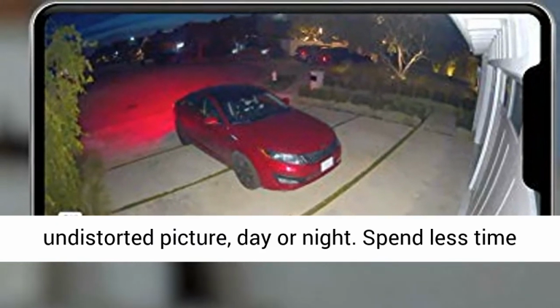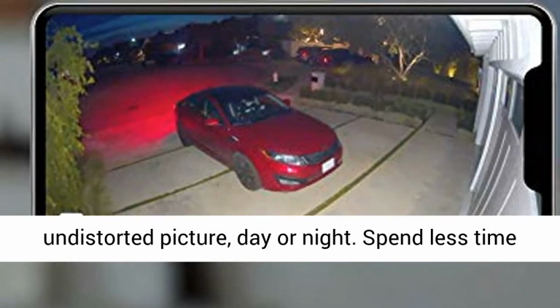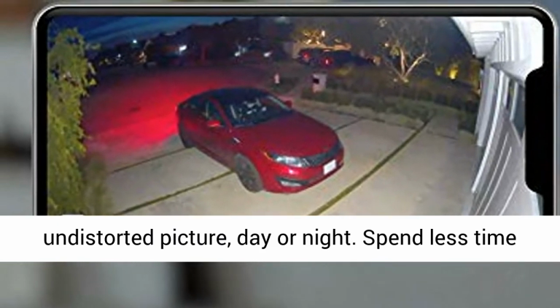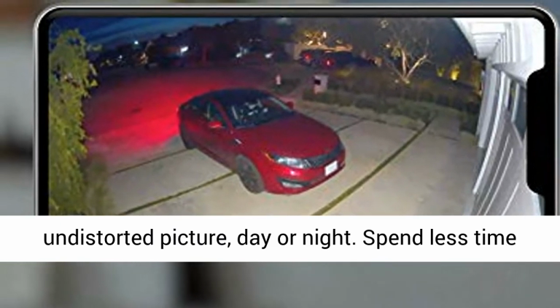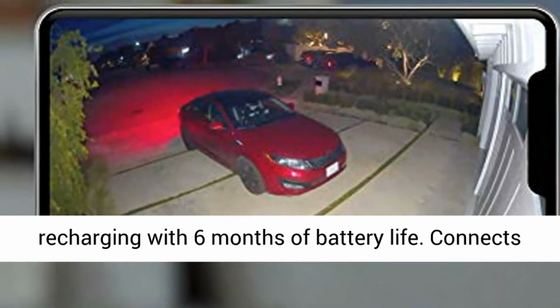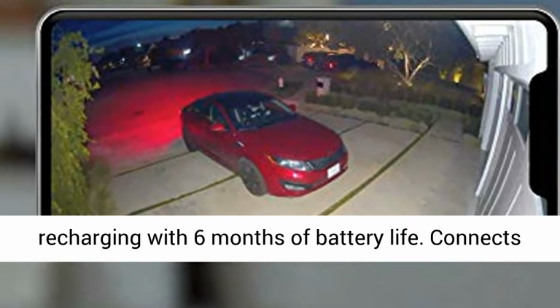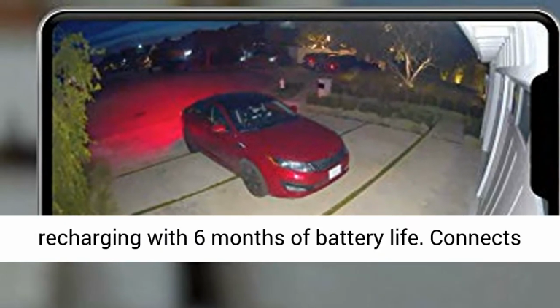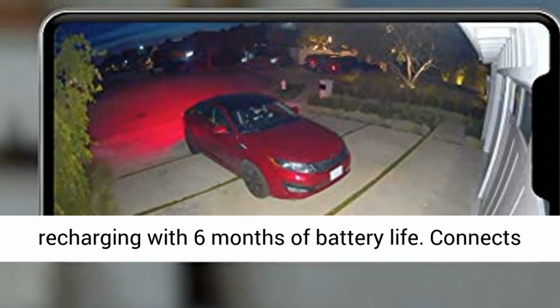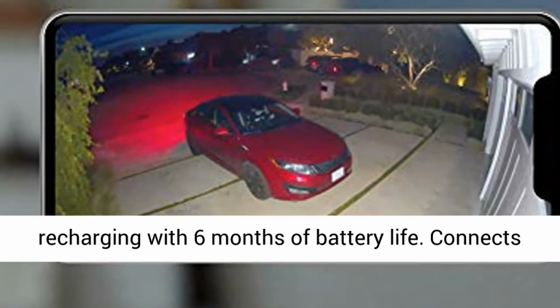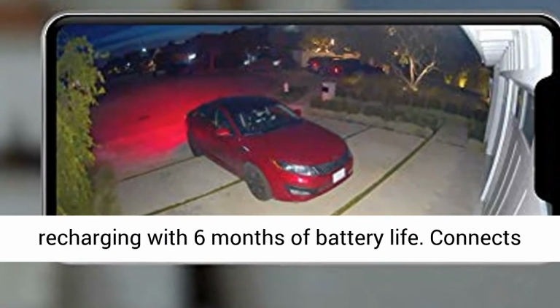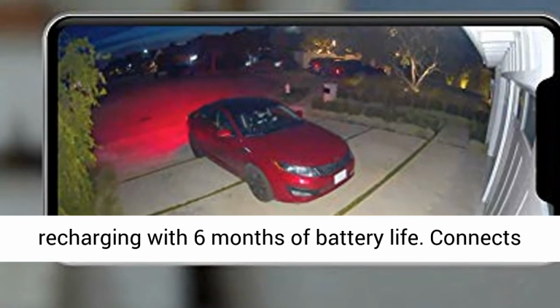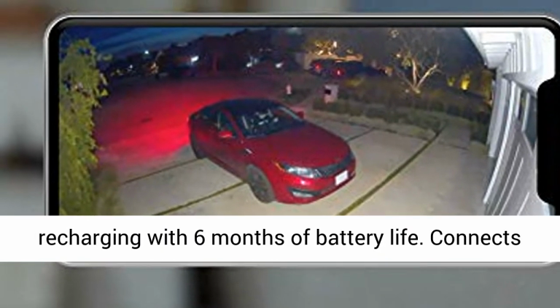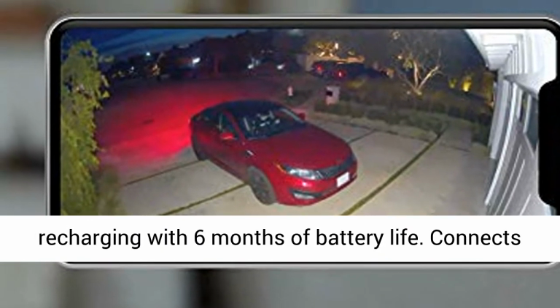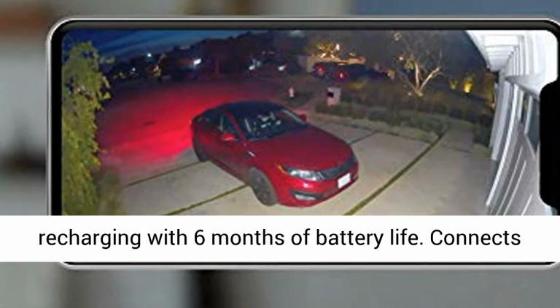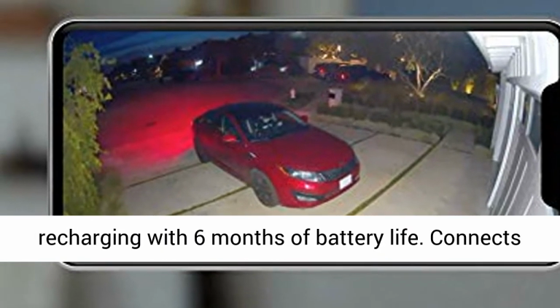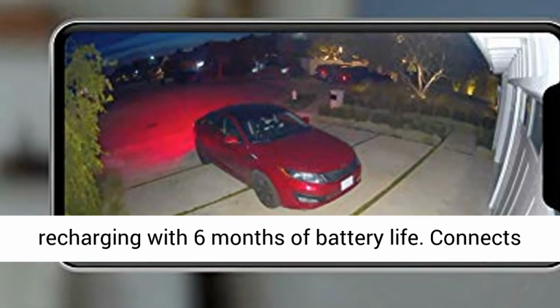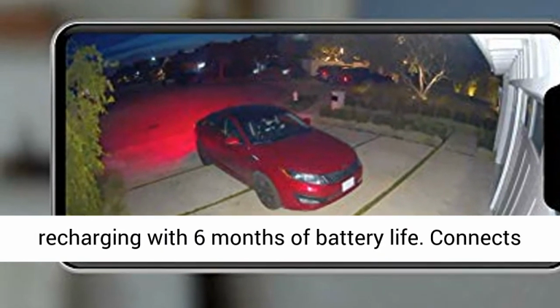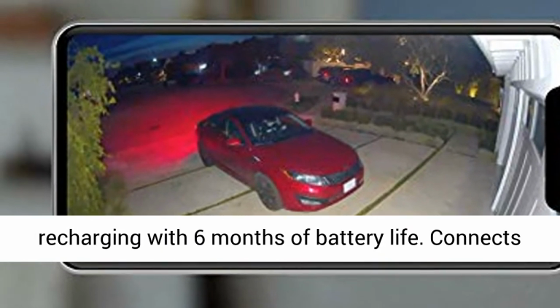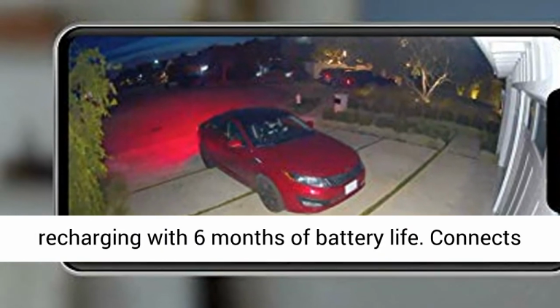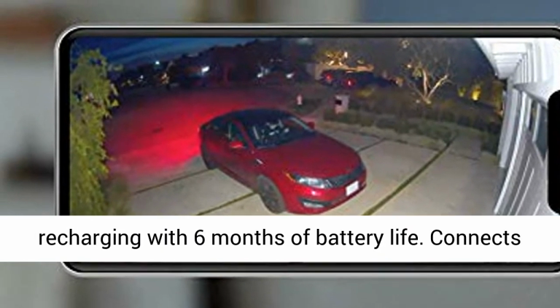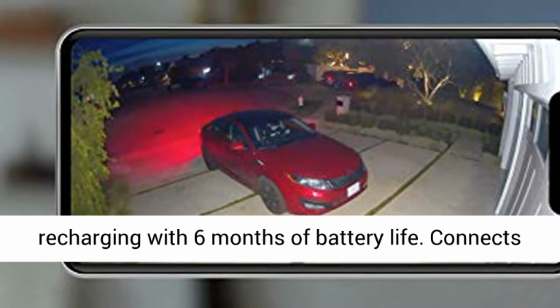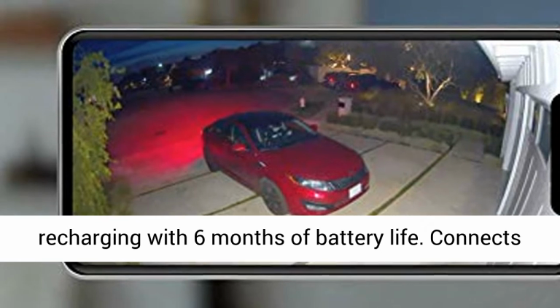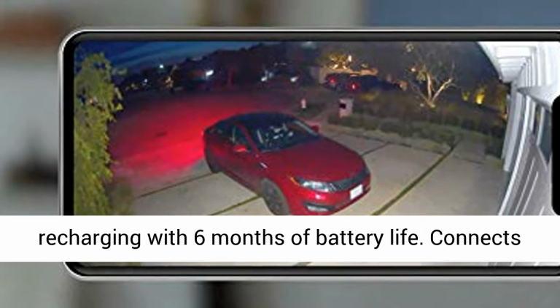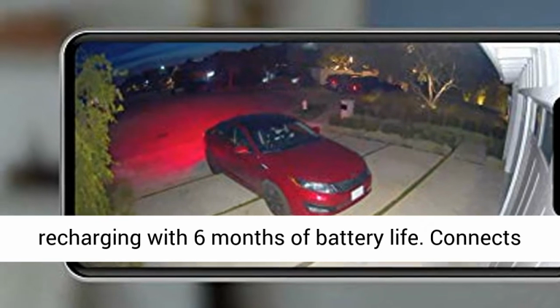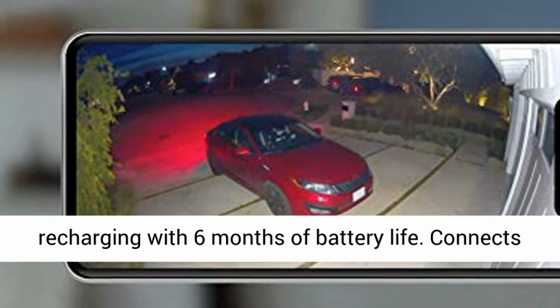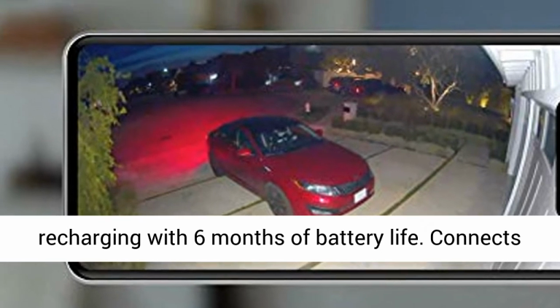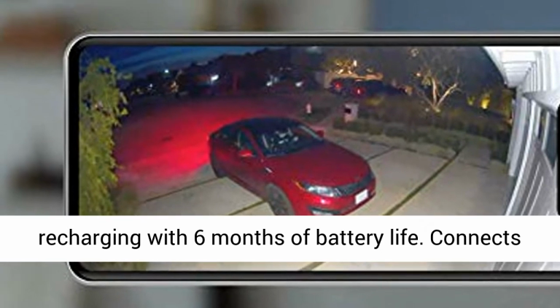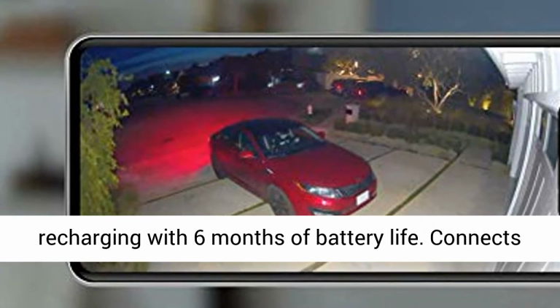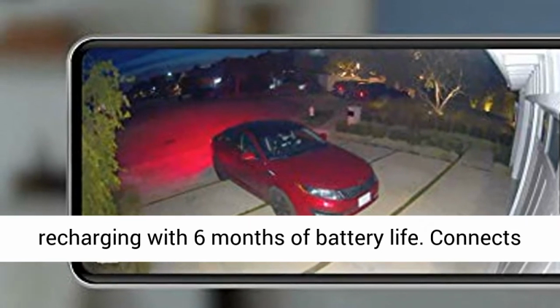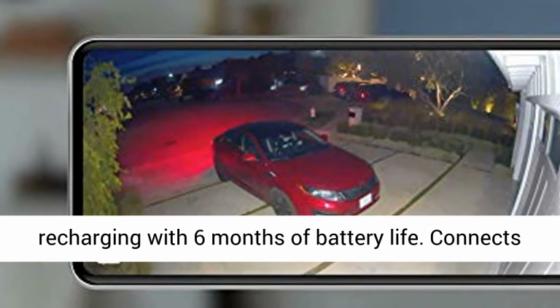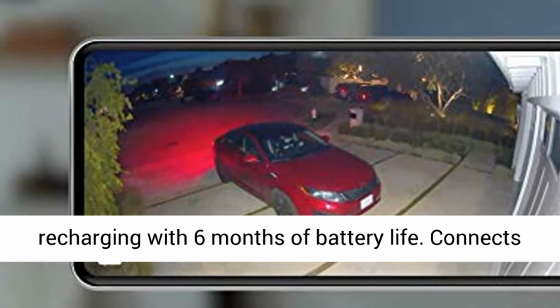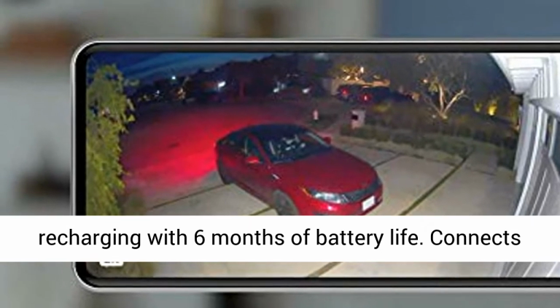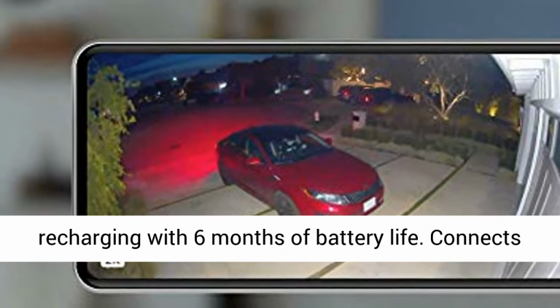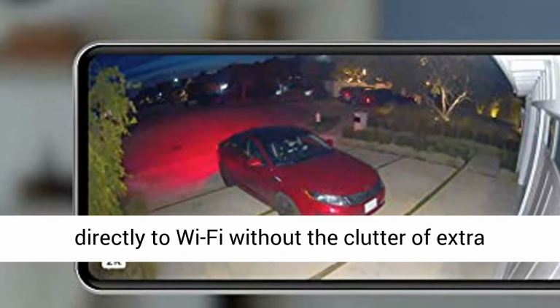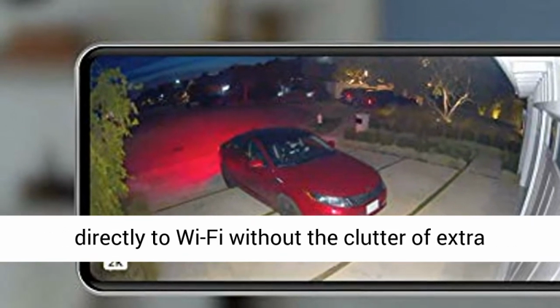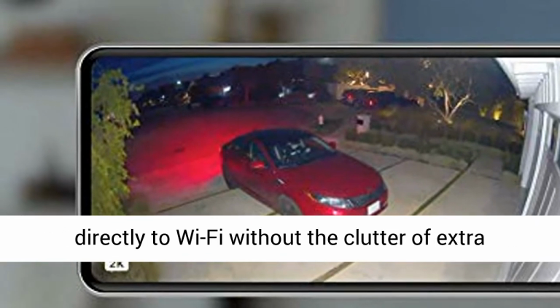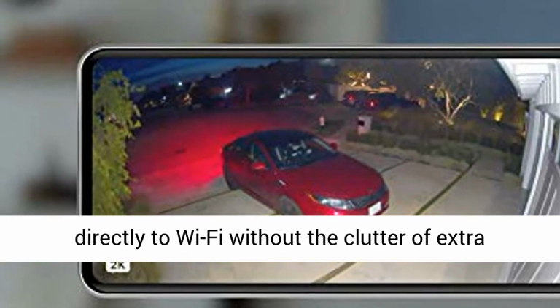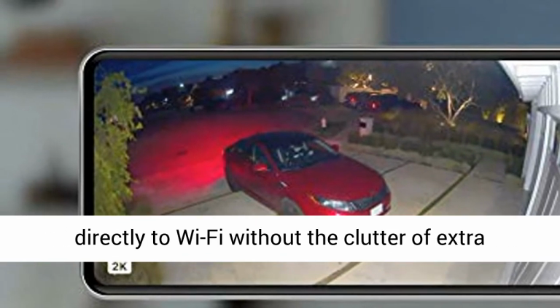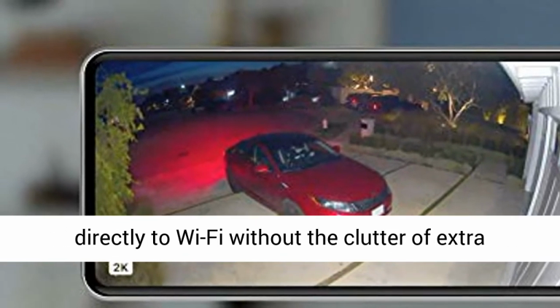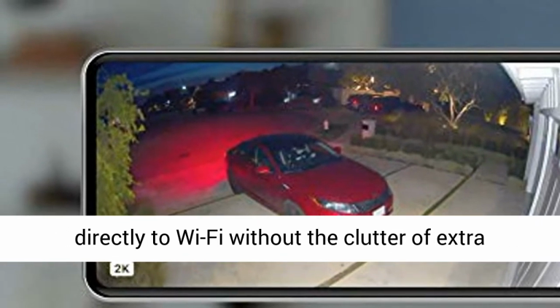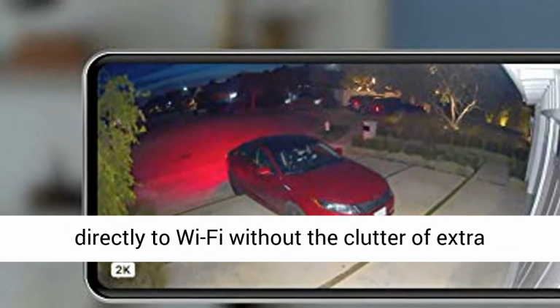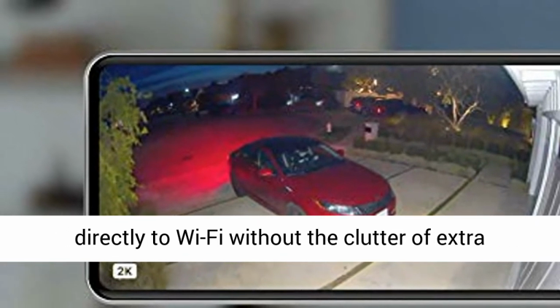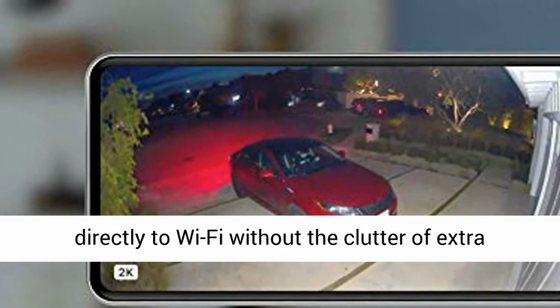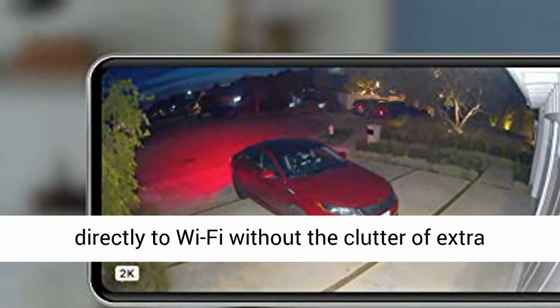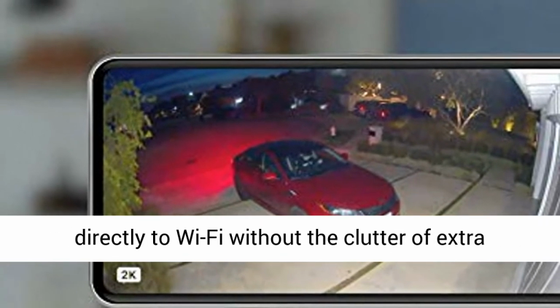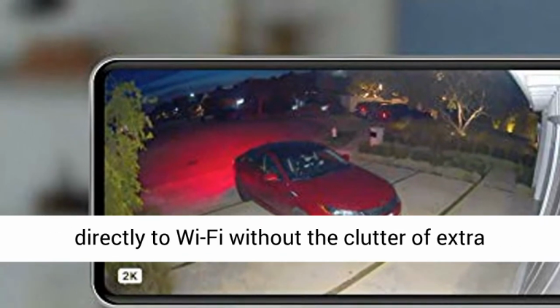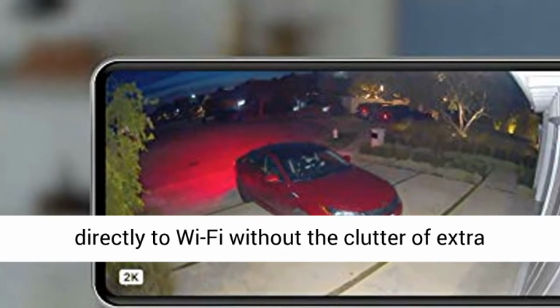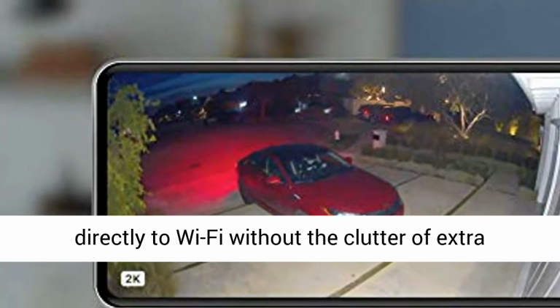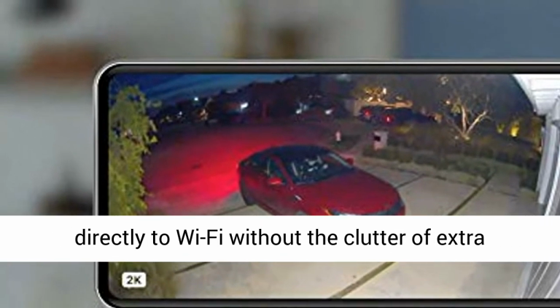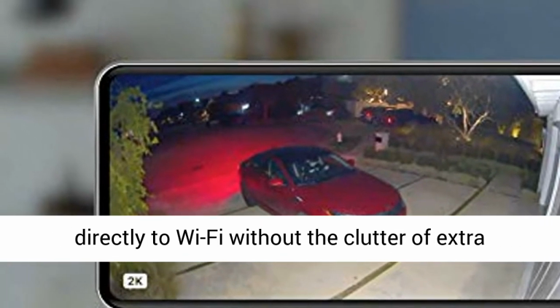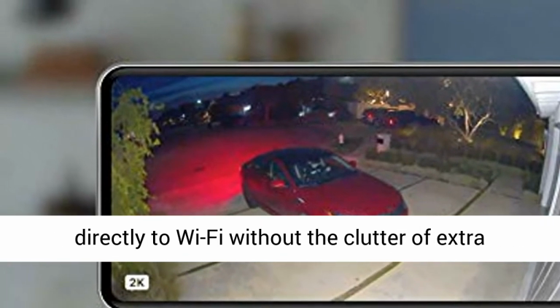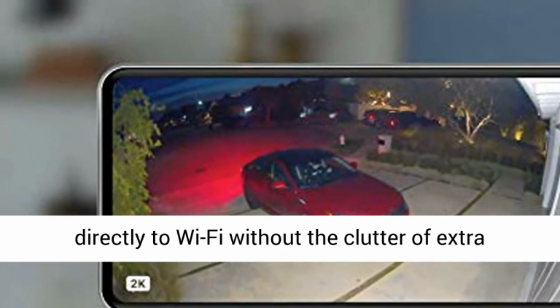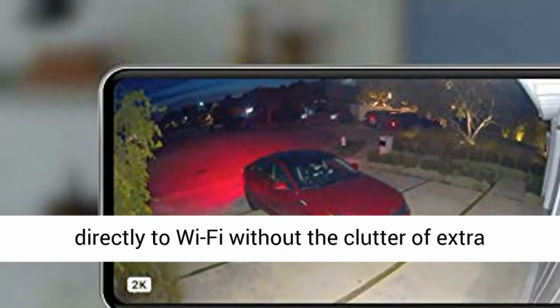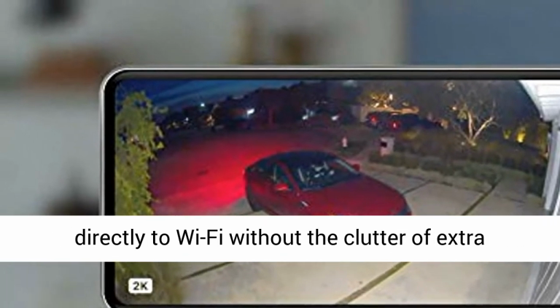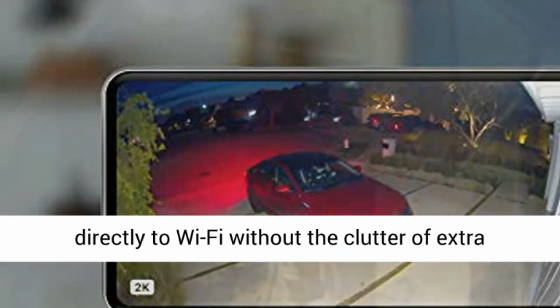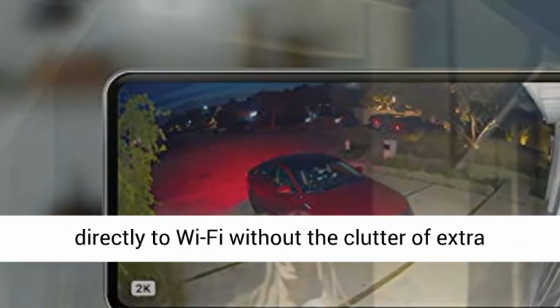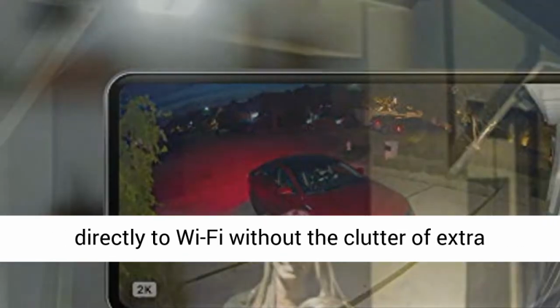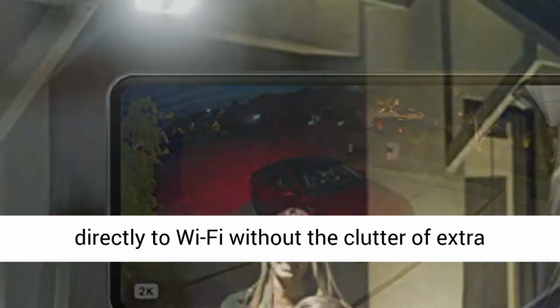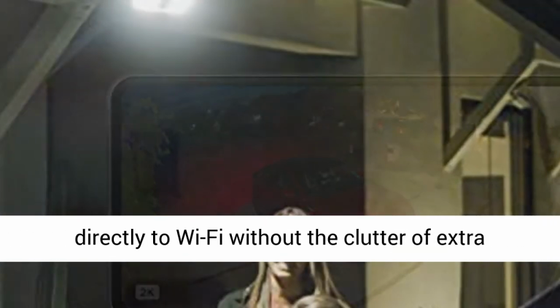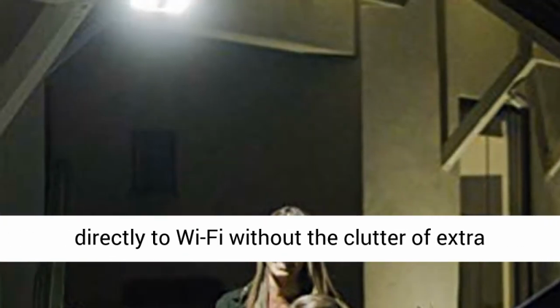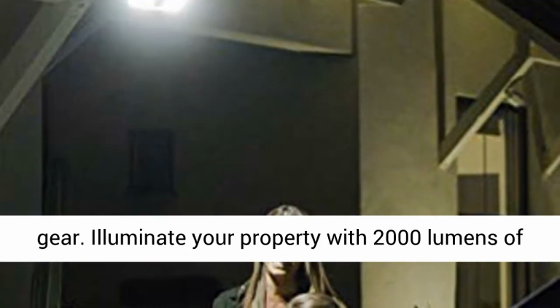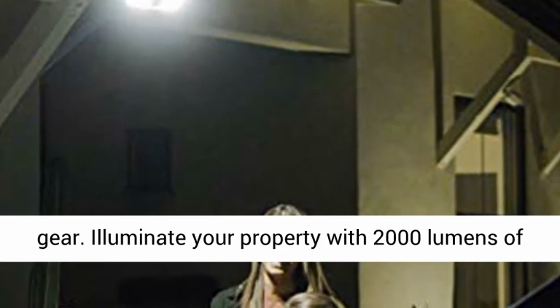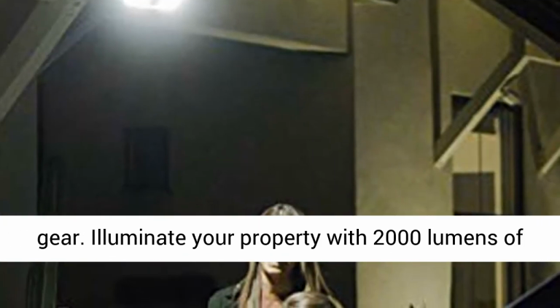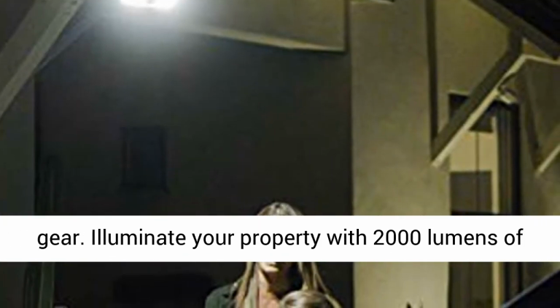Spend less time recharging with 6 months of battery life. Connects directly to Wi-Fi without the clutter of extra gear.